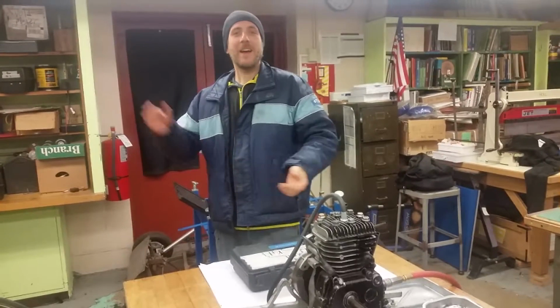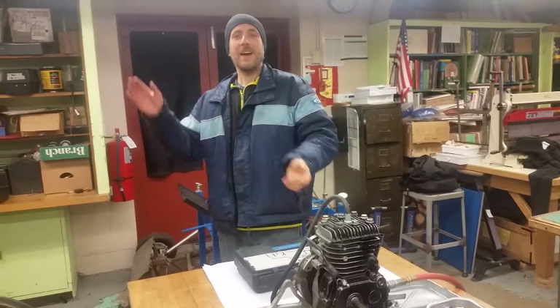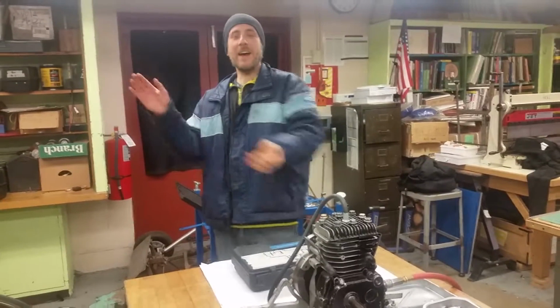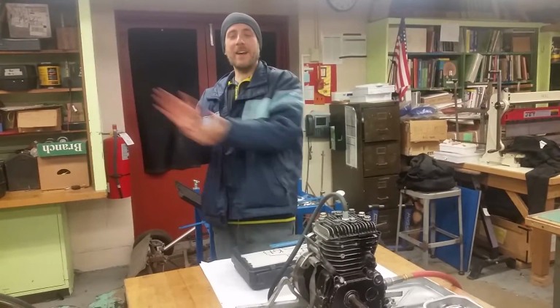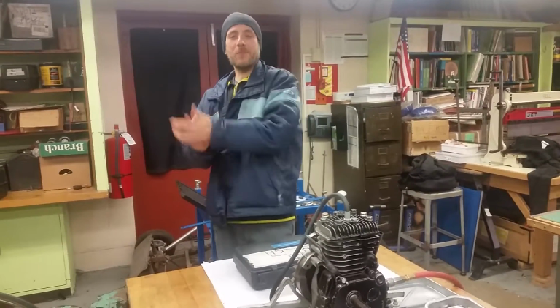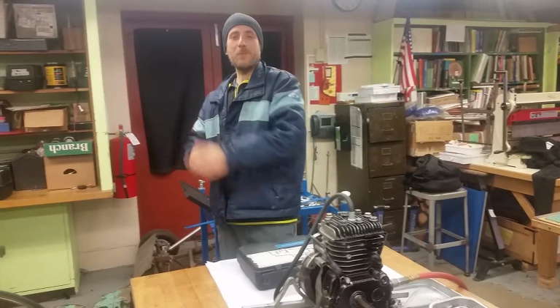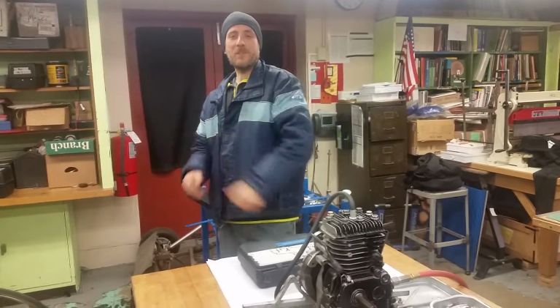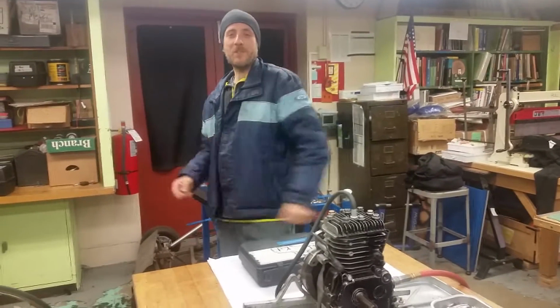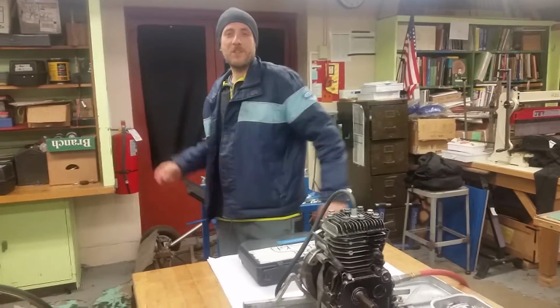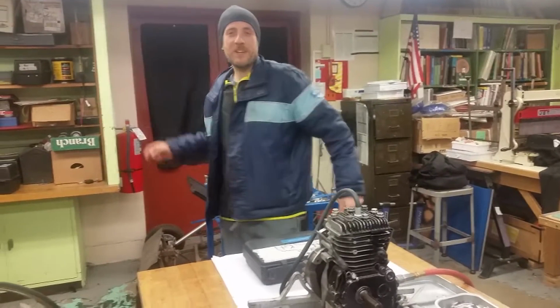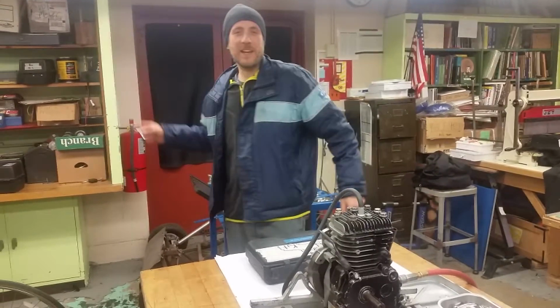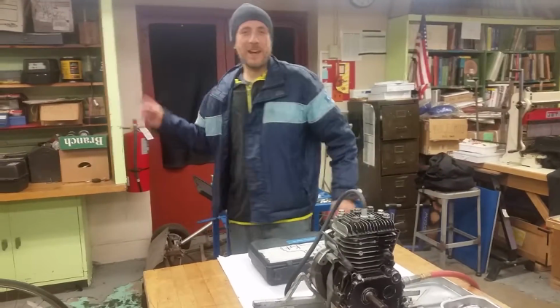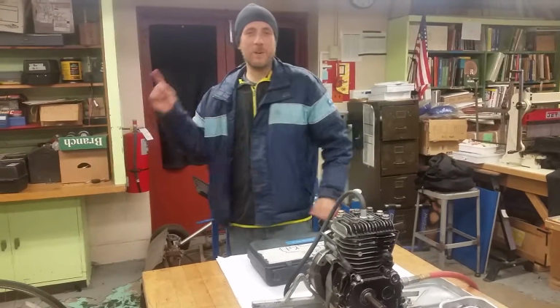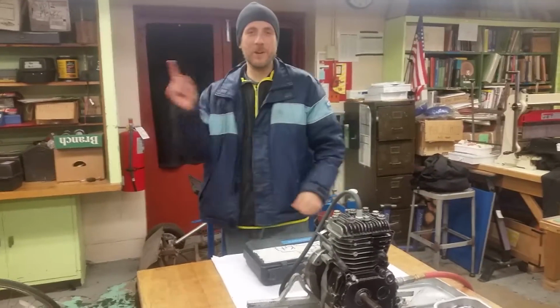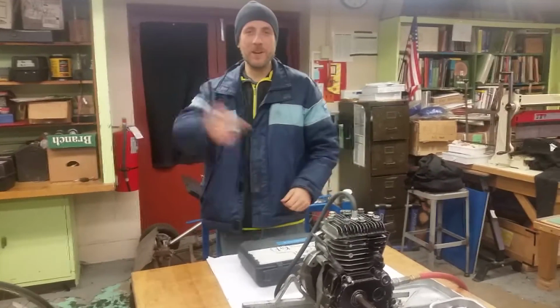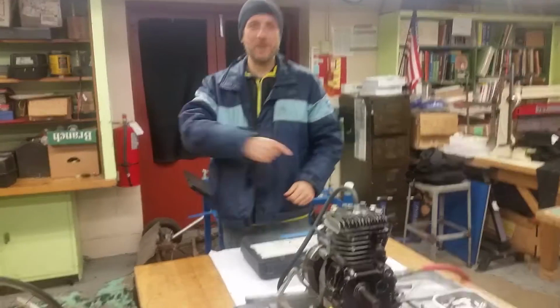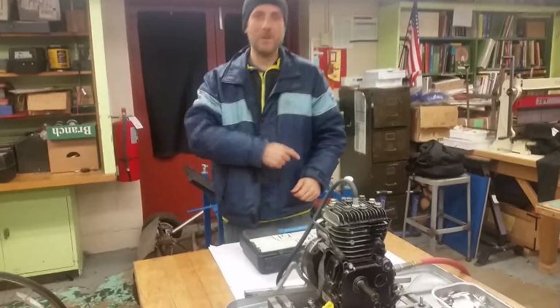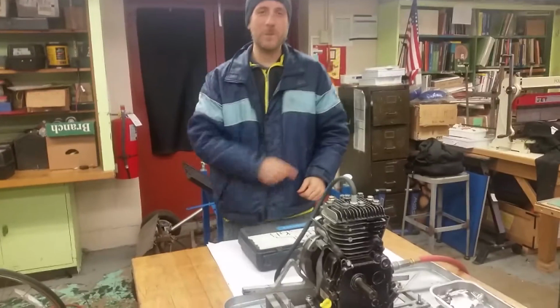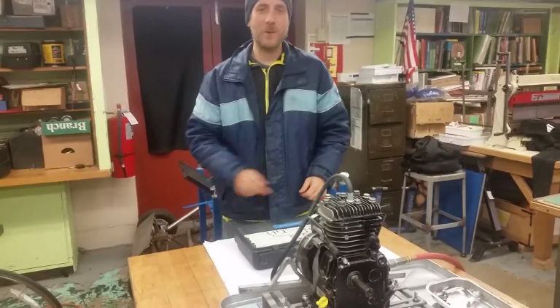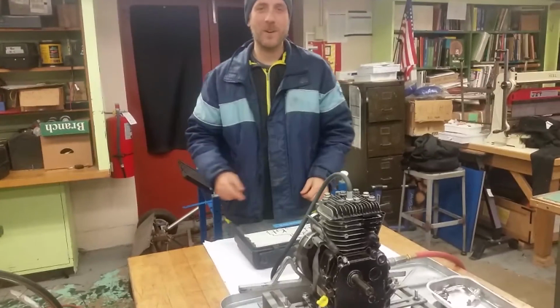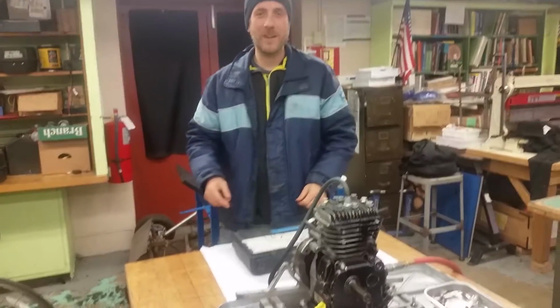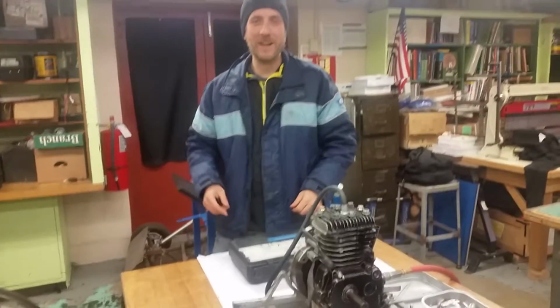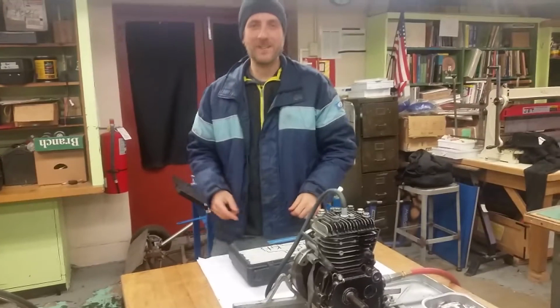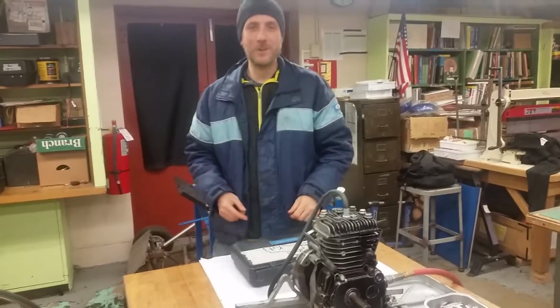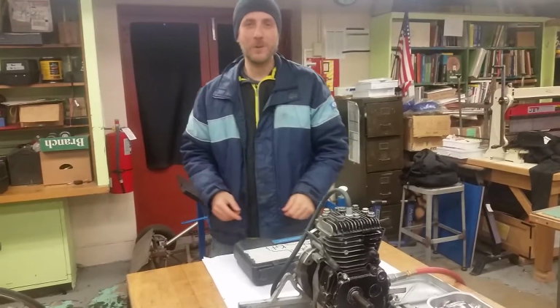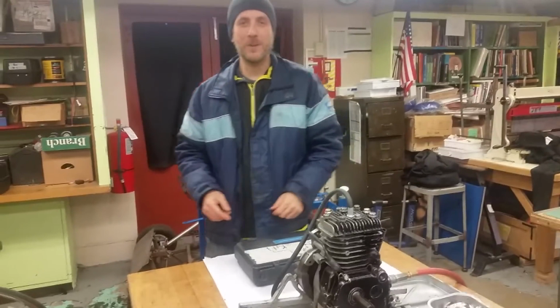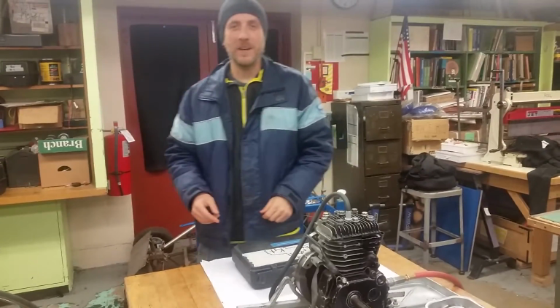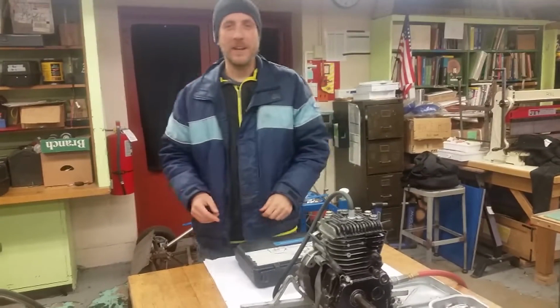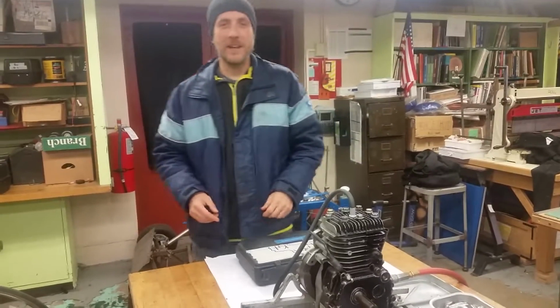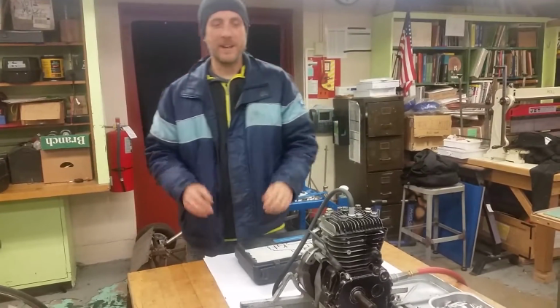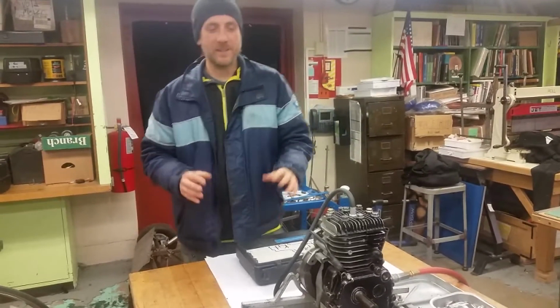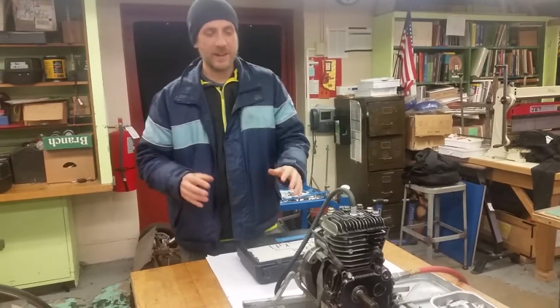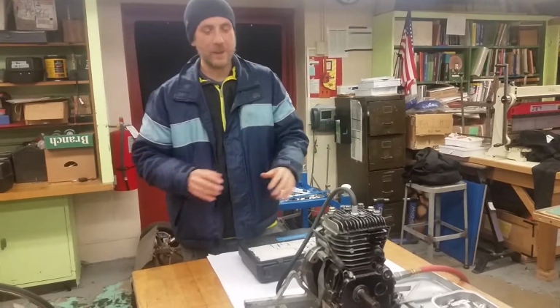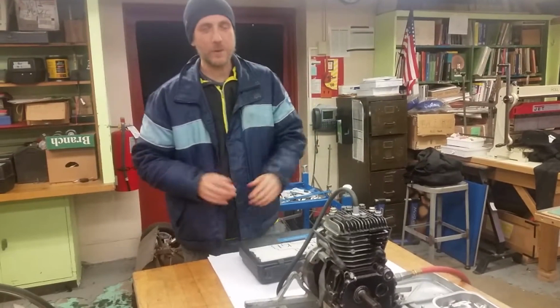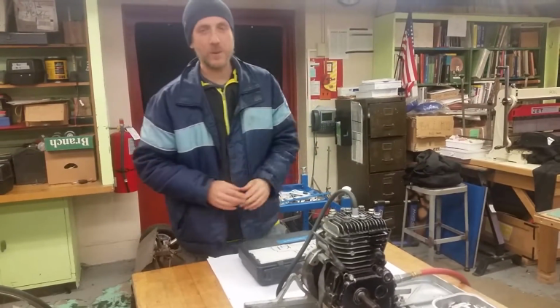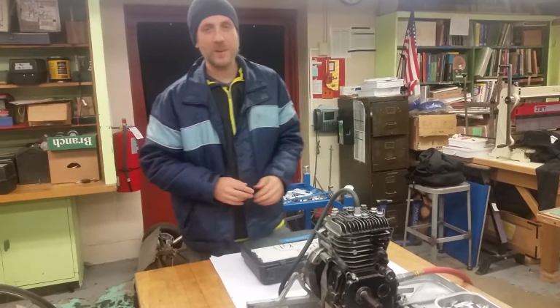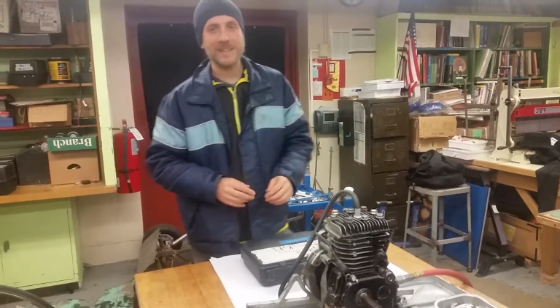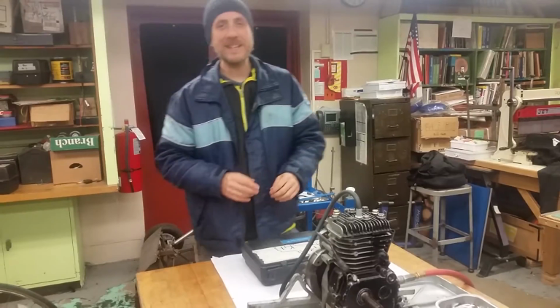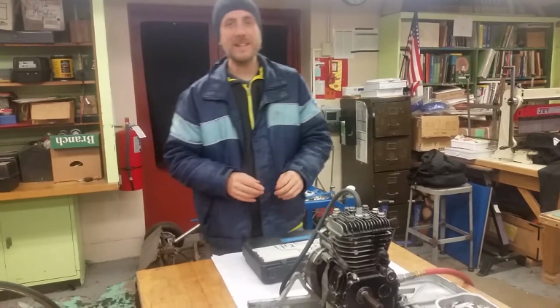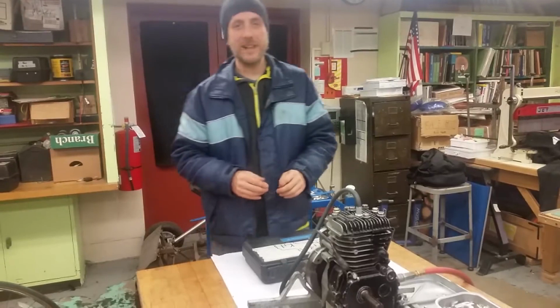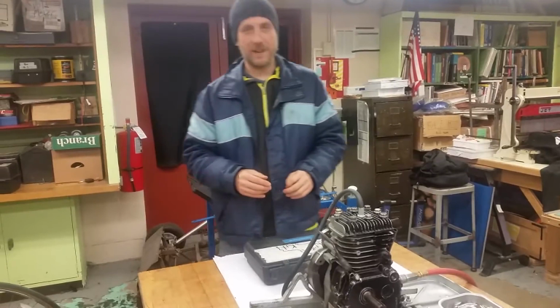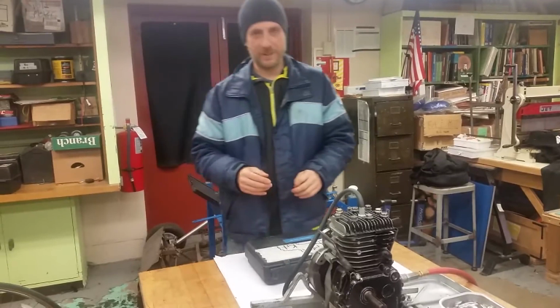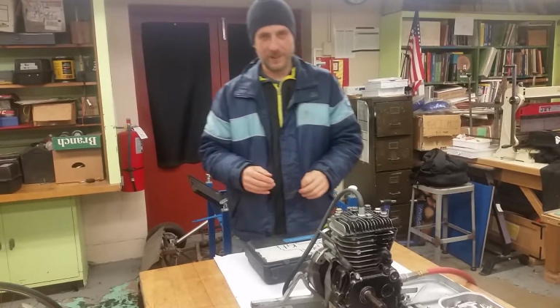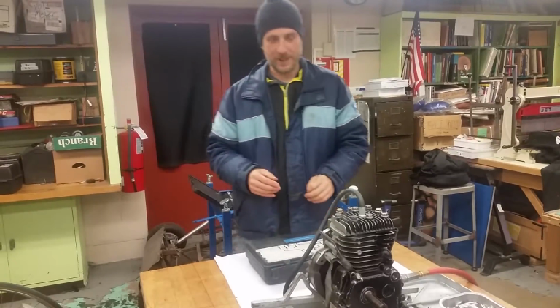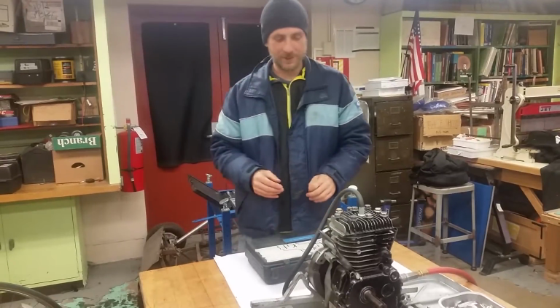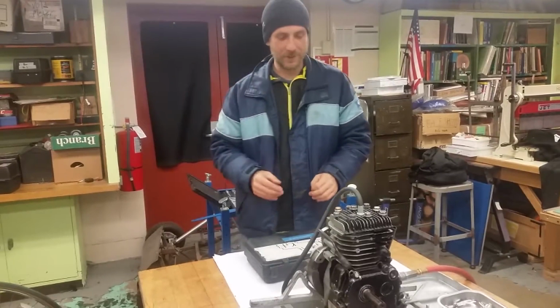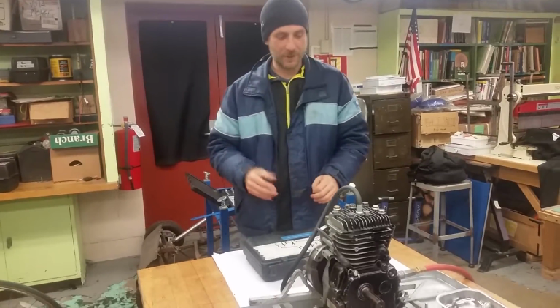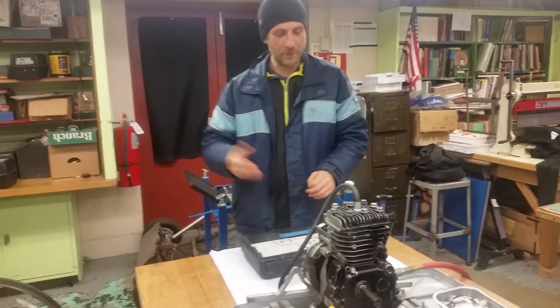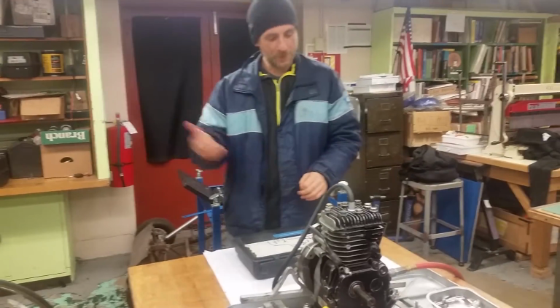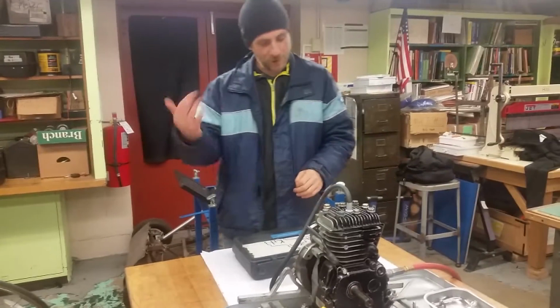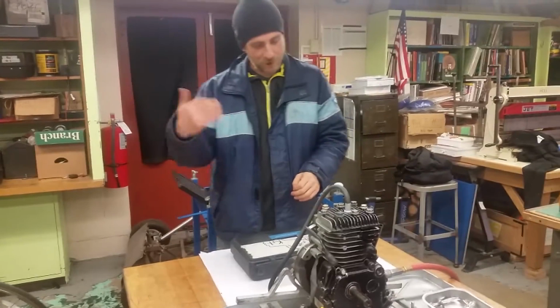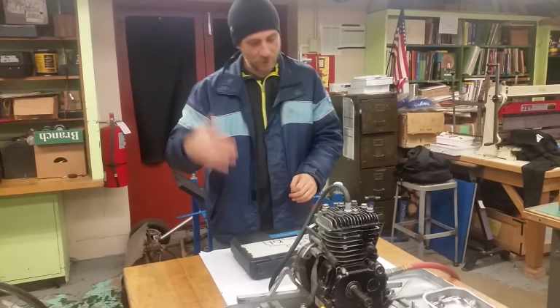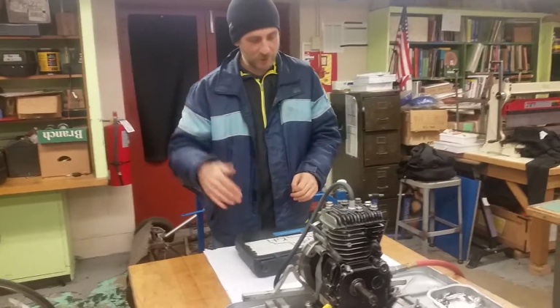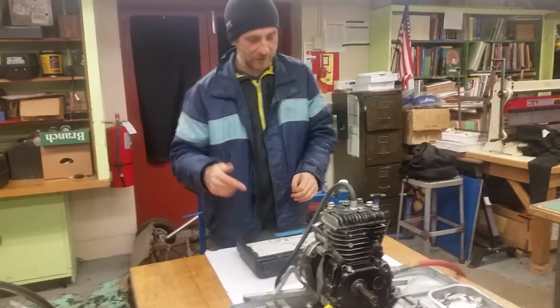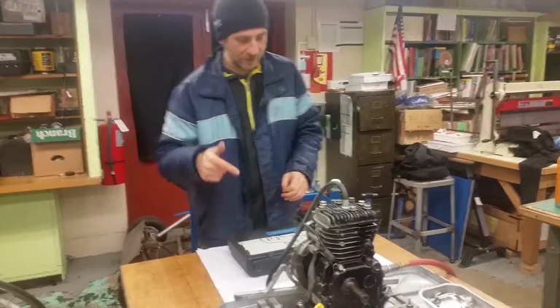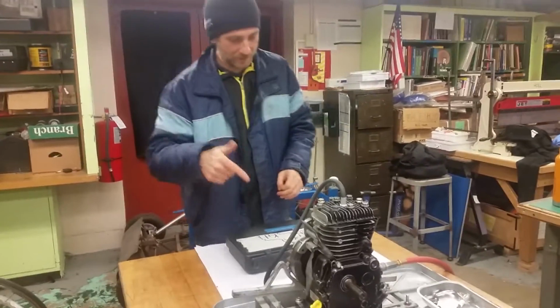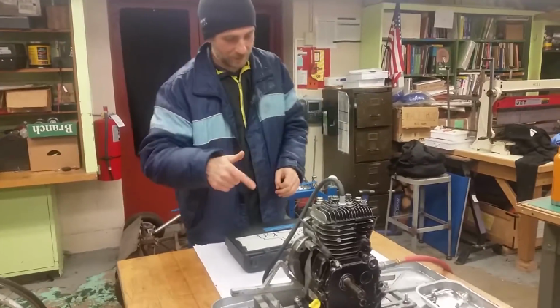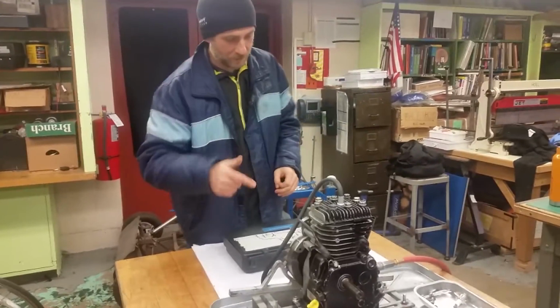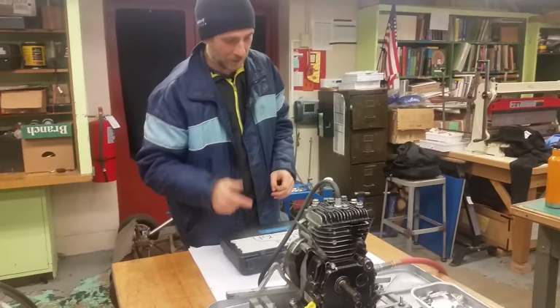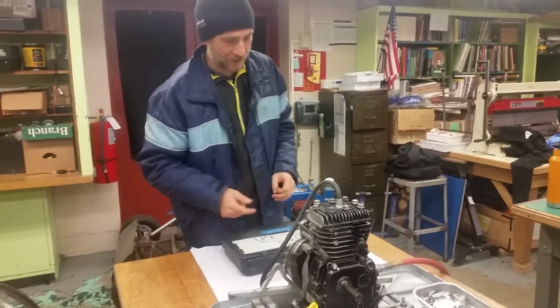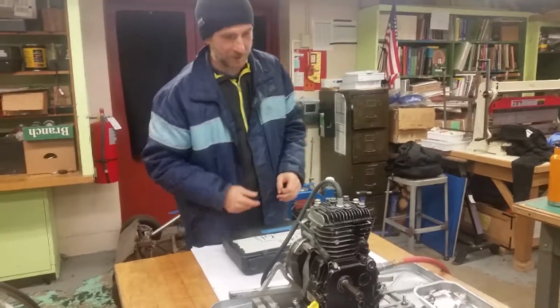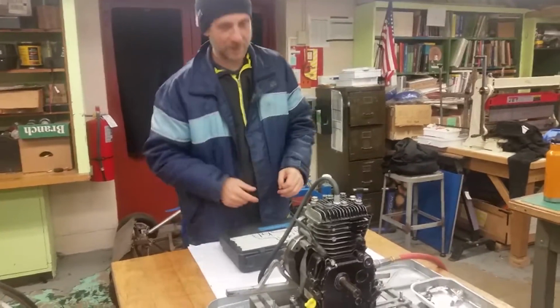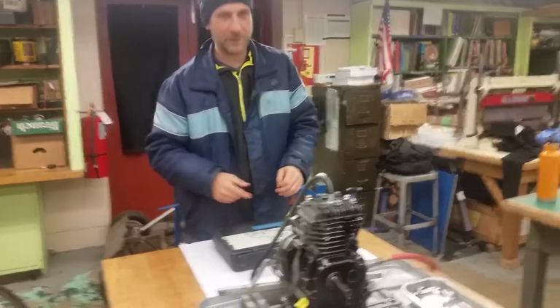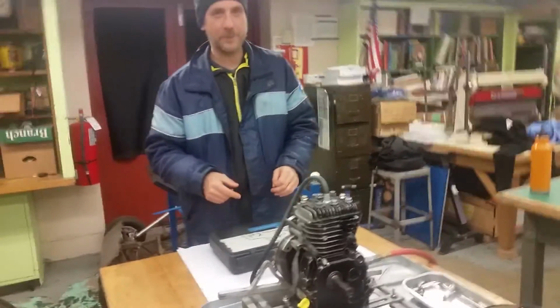Hey, it's Mr. G and we're here at Memorial High School and today we're doing a leak down test. I'm going to show you what it is, come on in here.